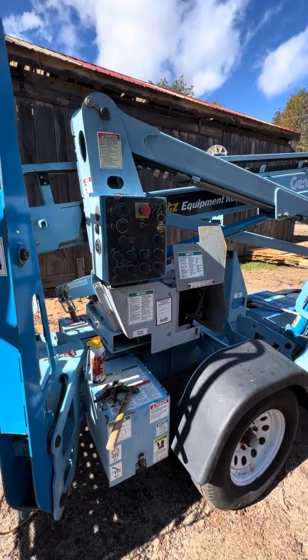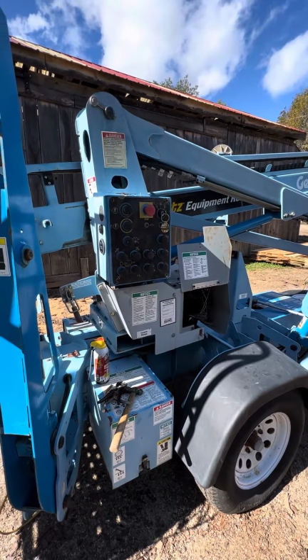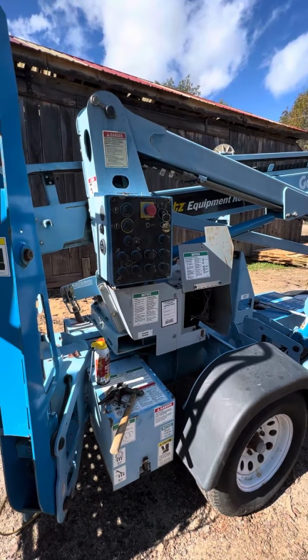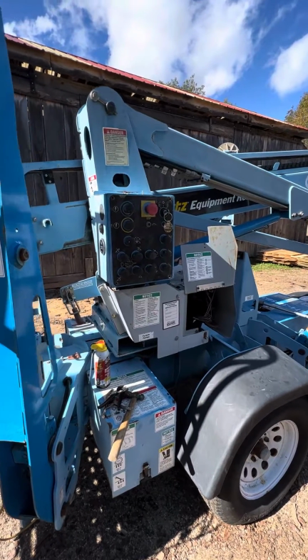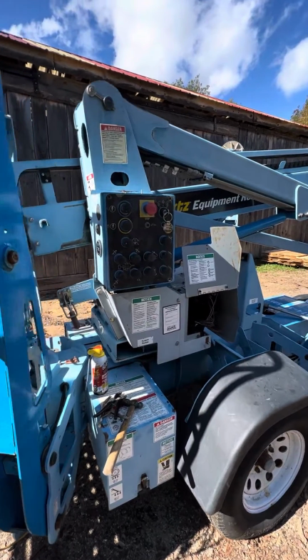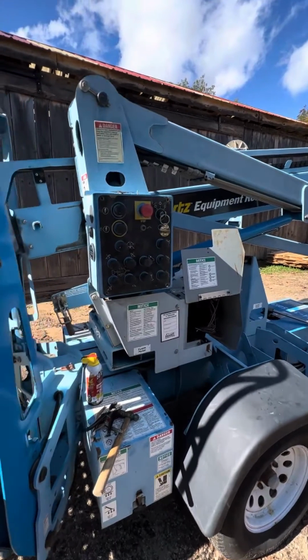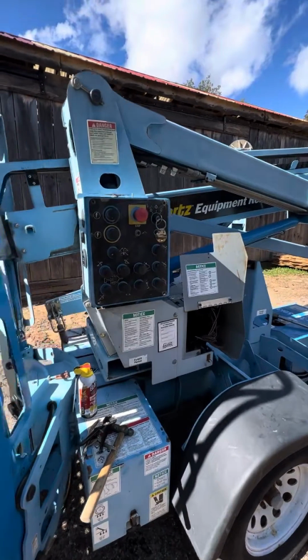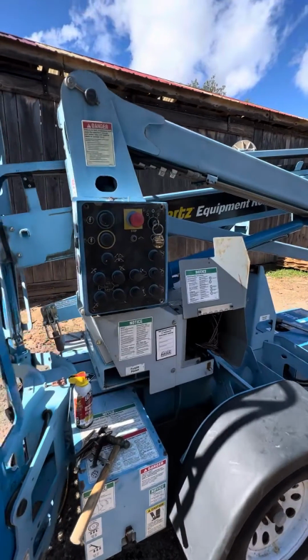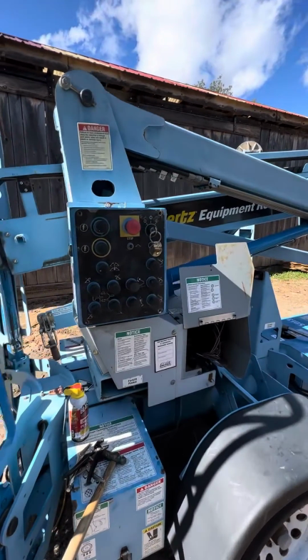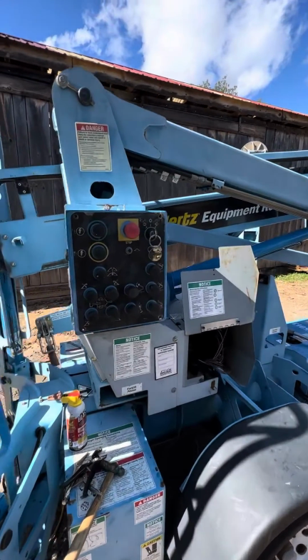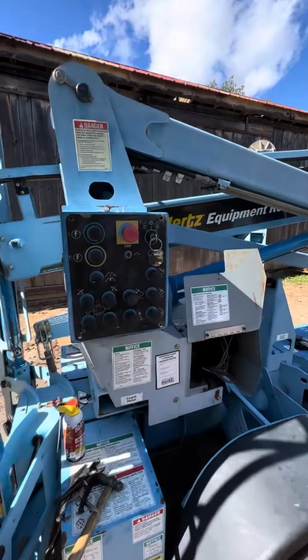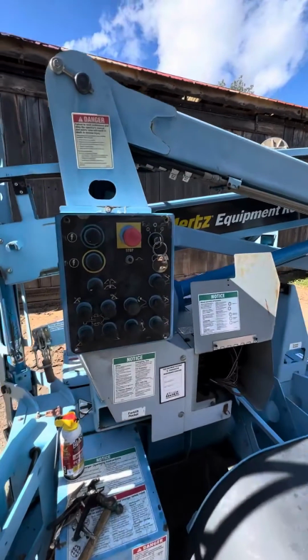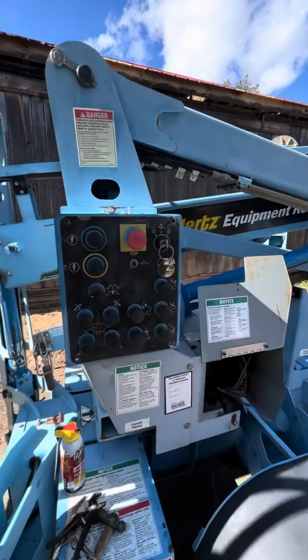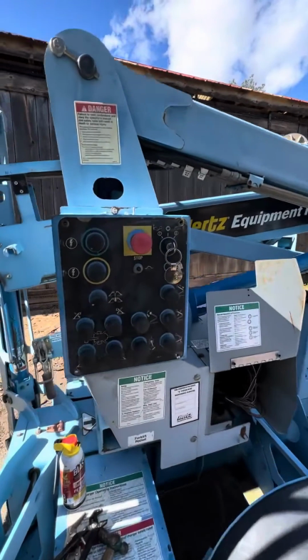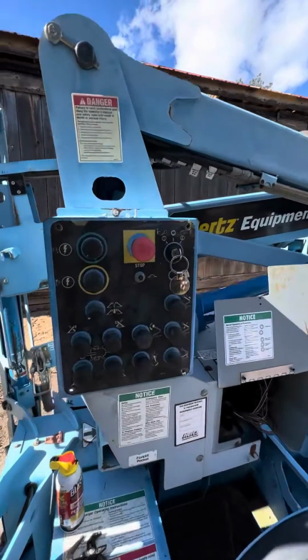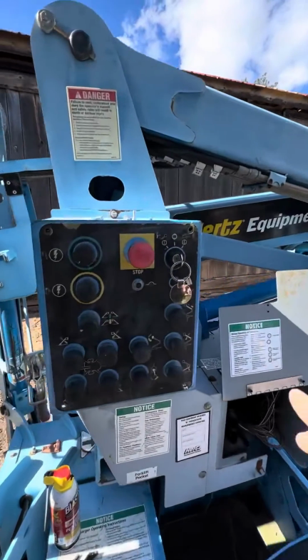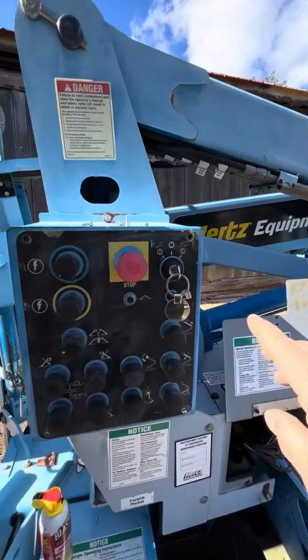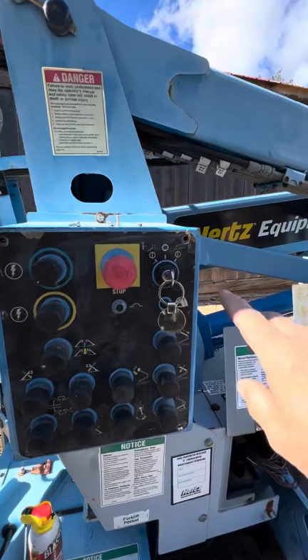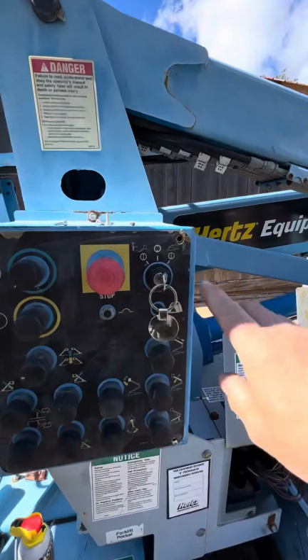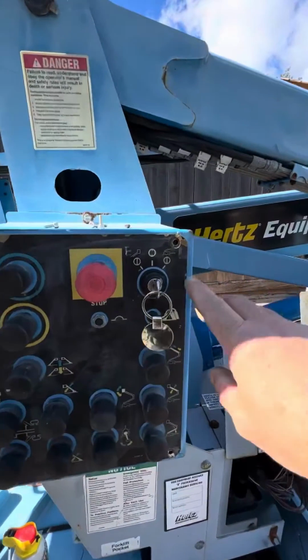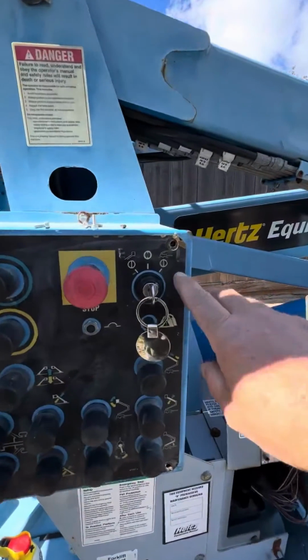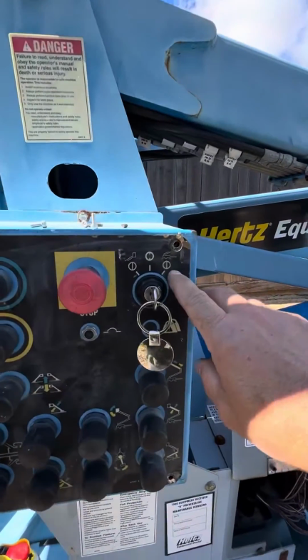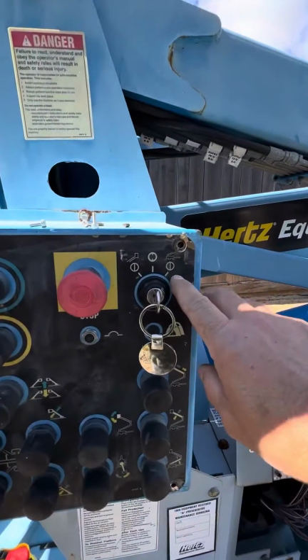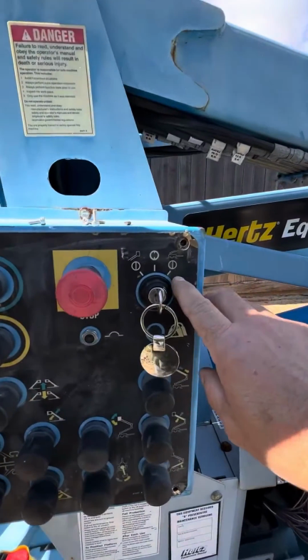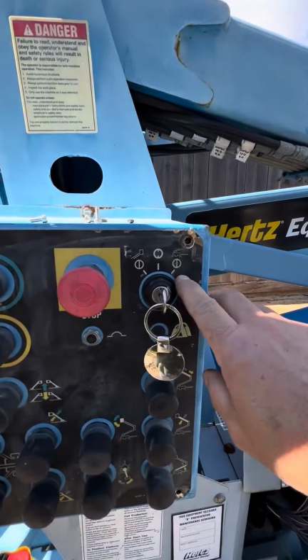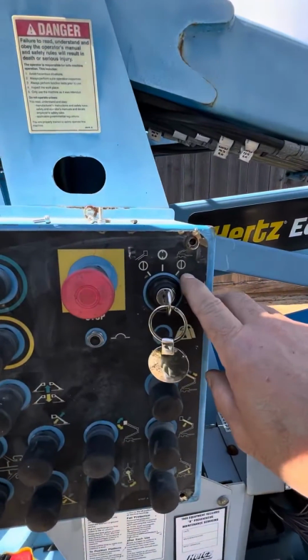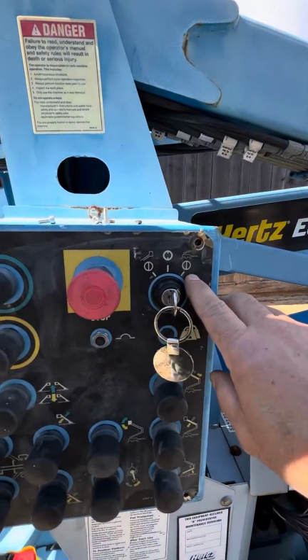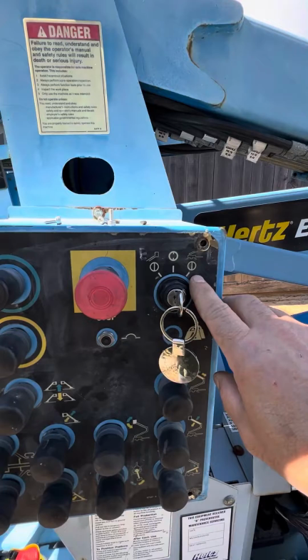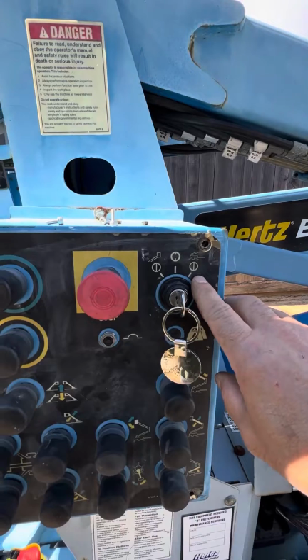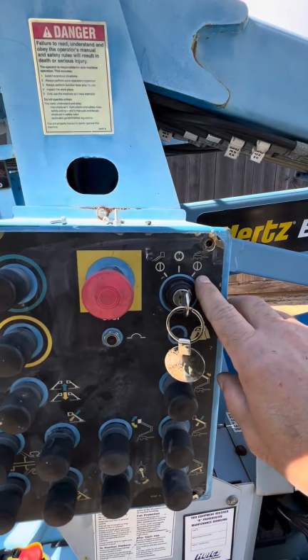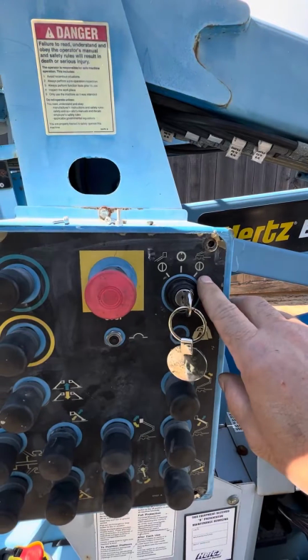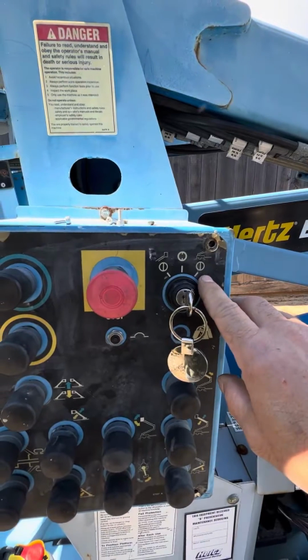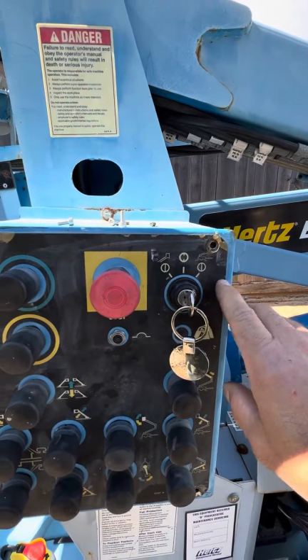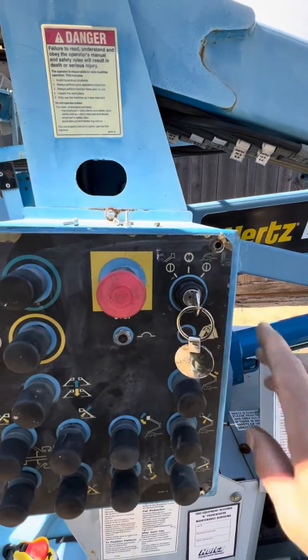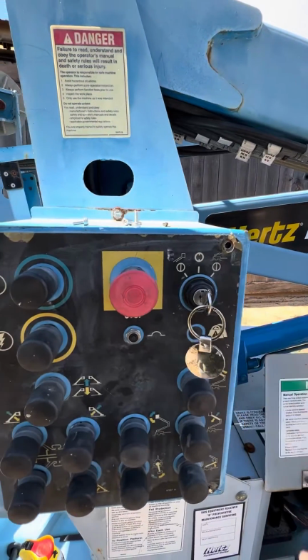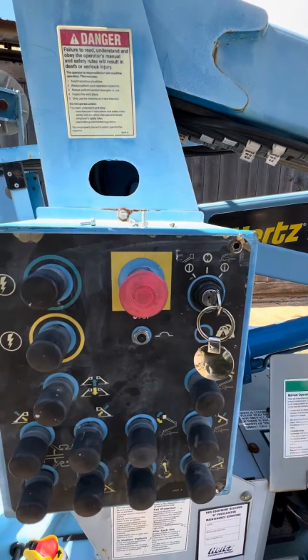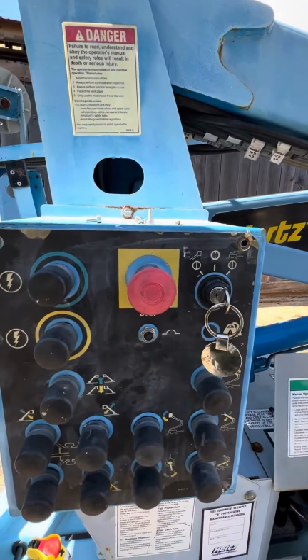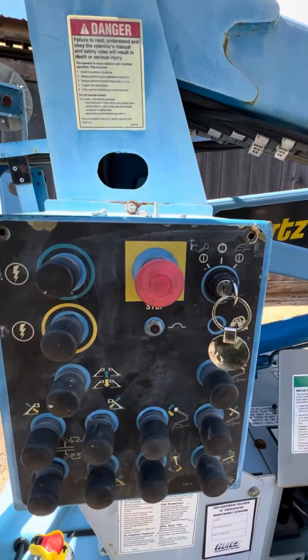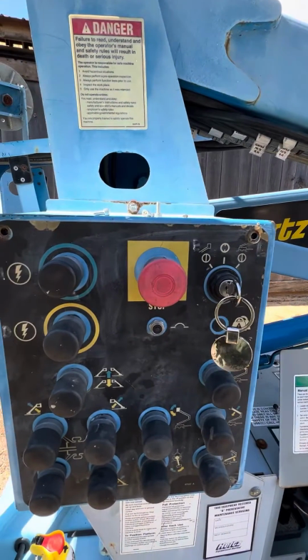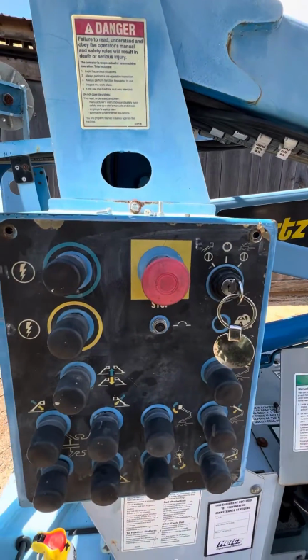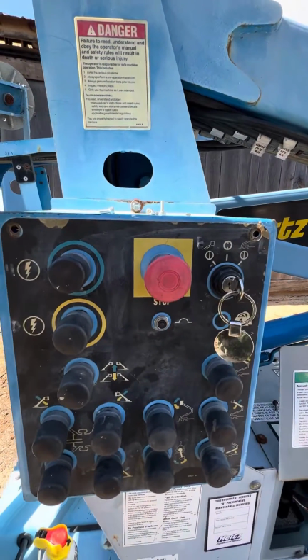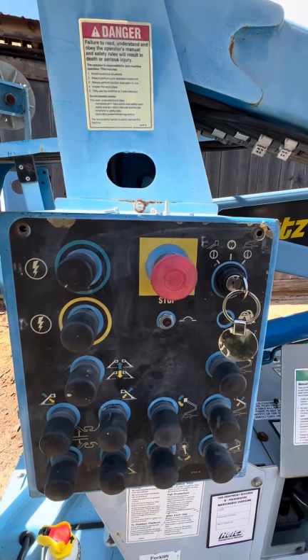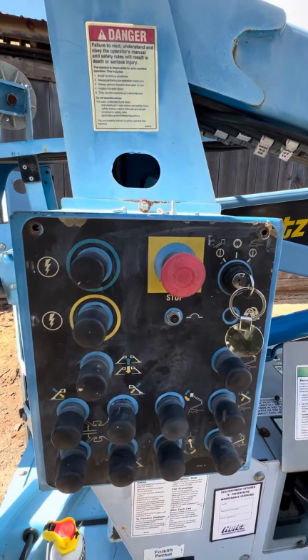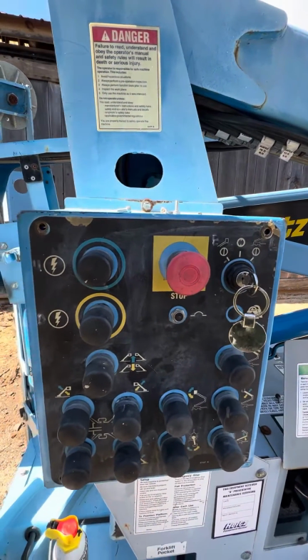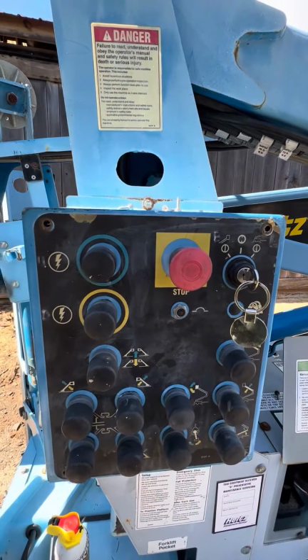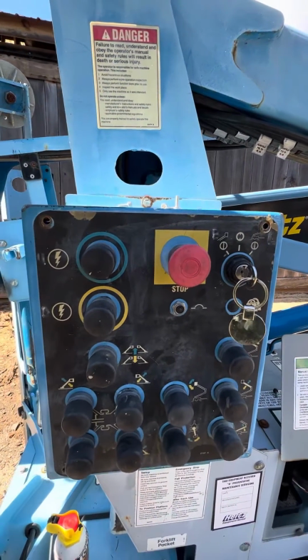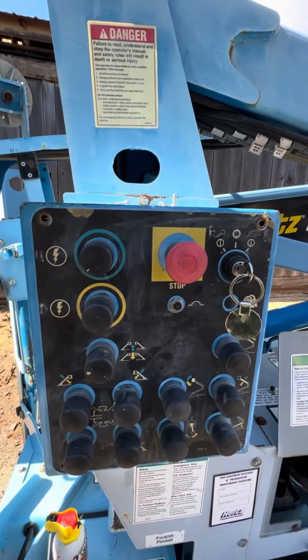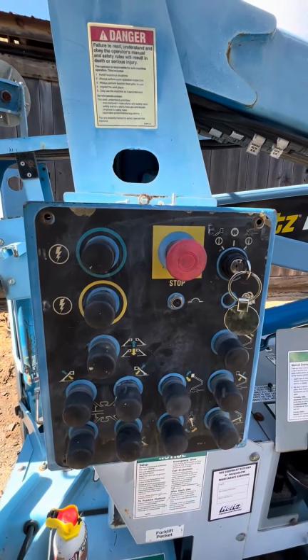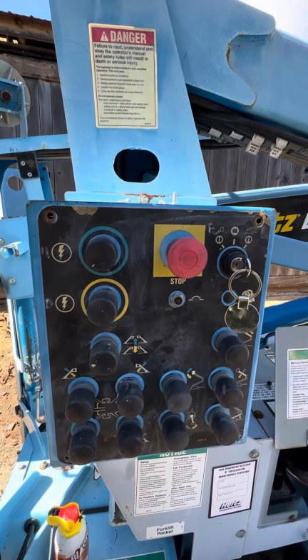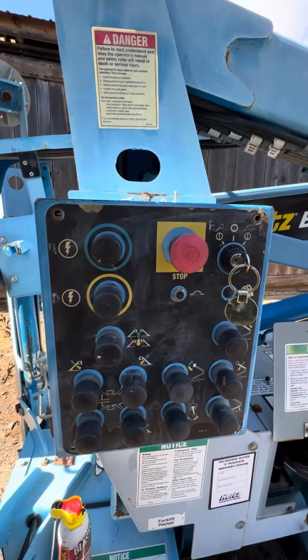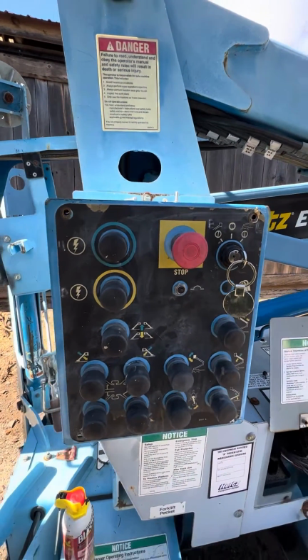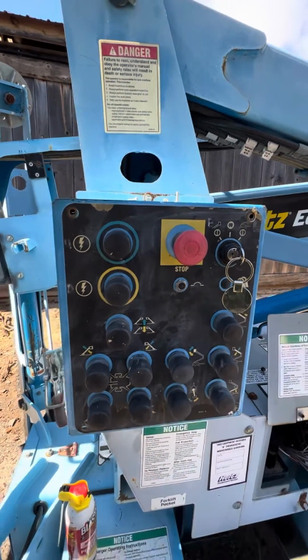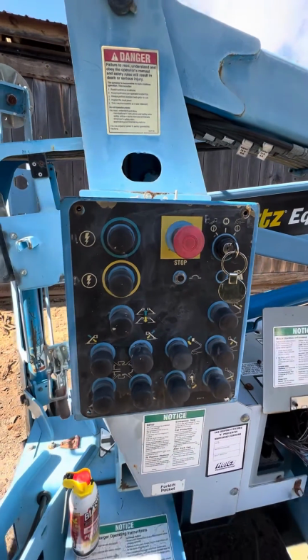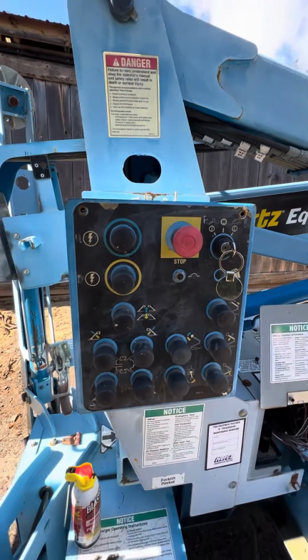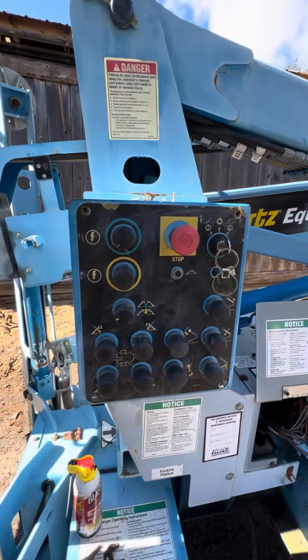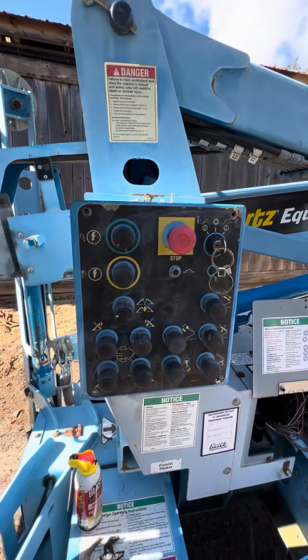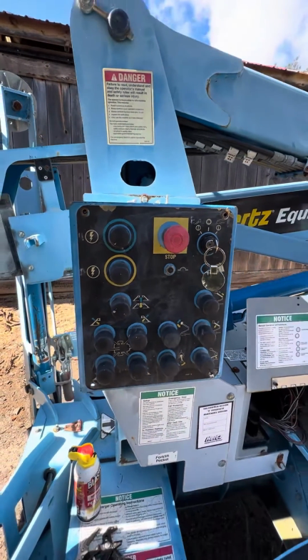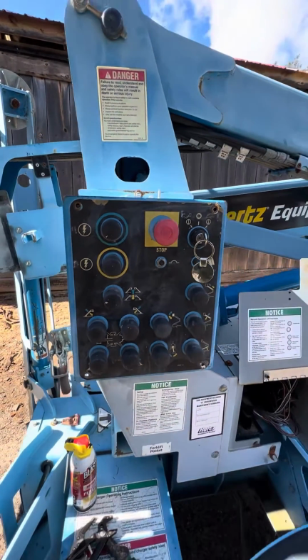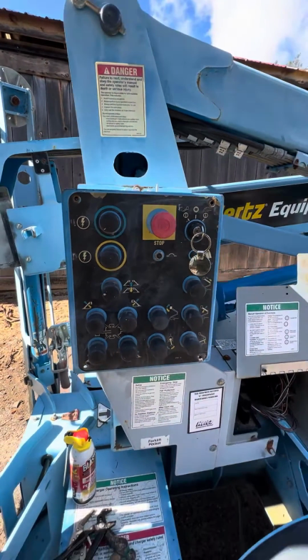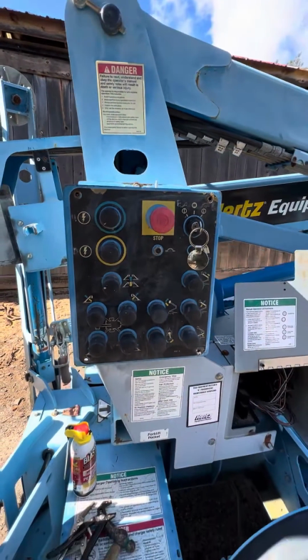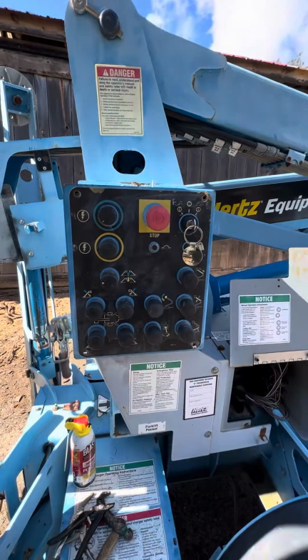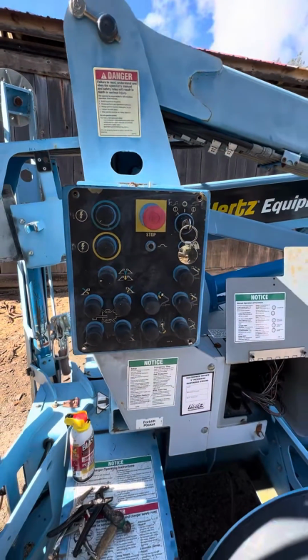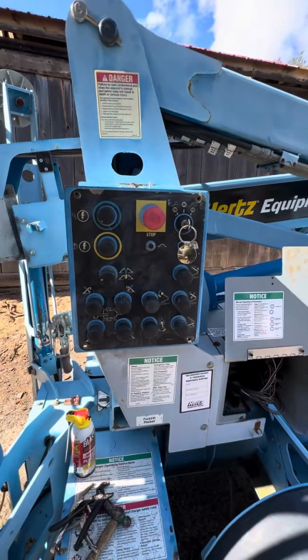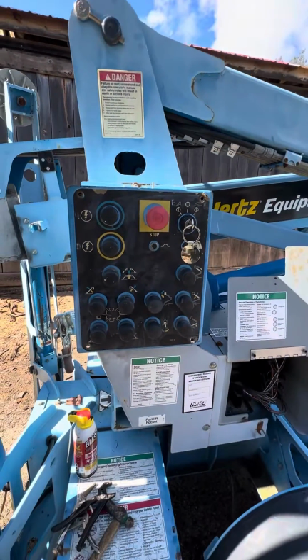Every time you turn the key on to the platform position, it would just beep, beep, beep. So I did some troubleshooting.